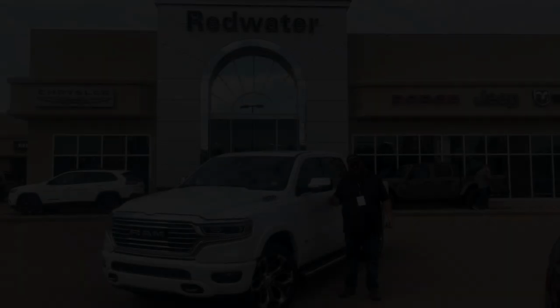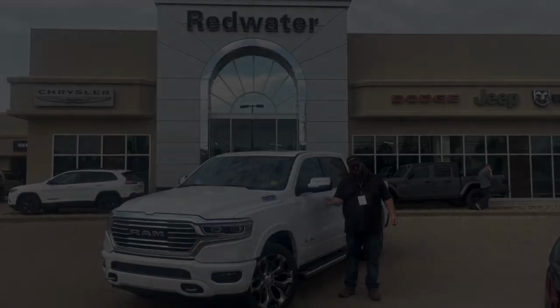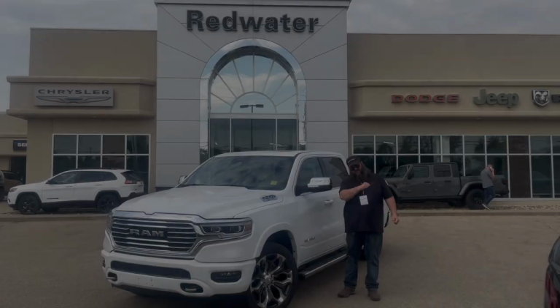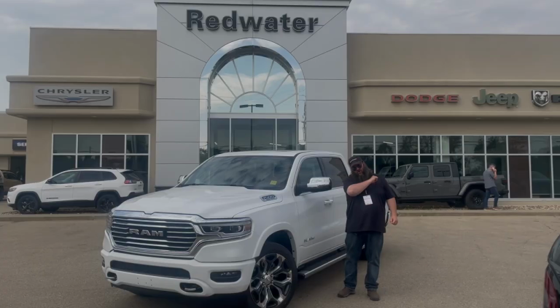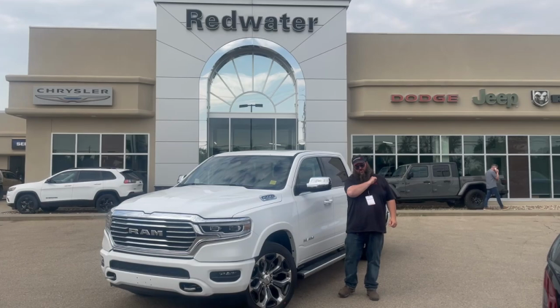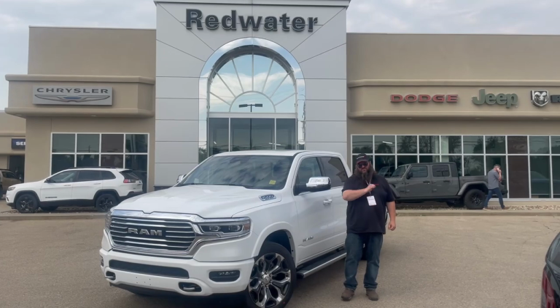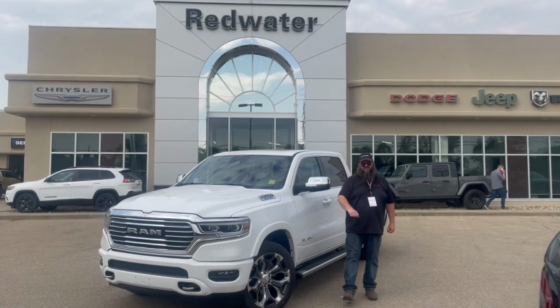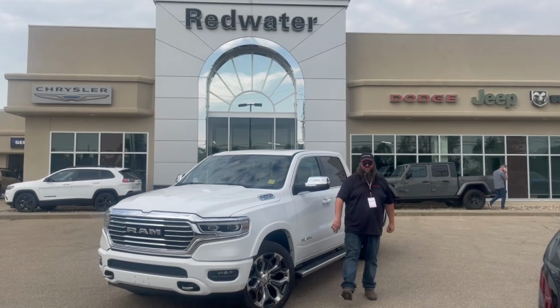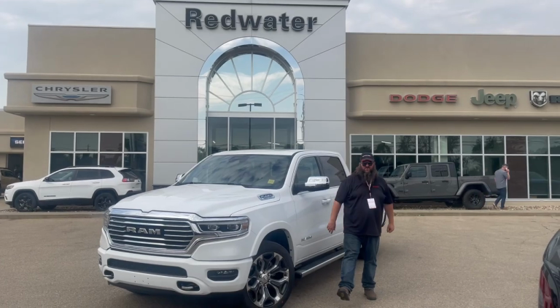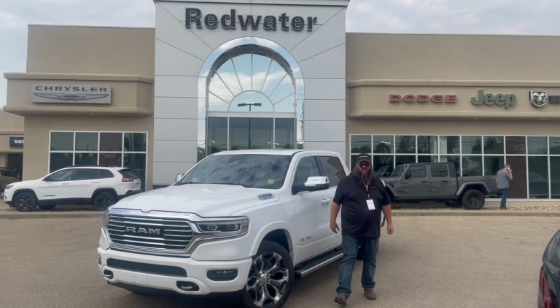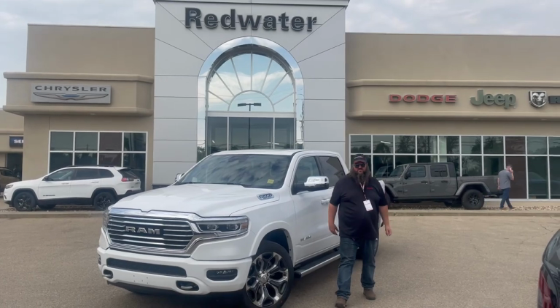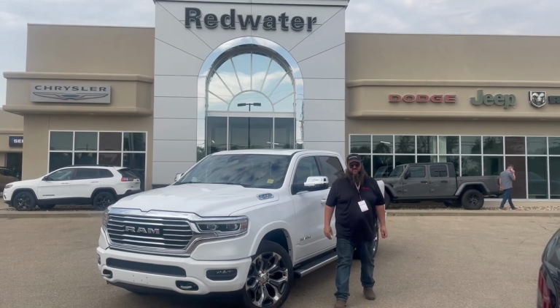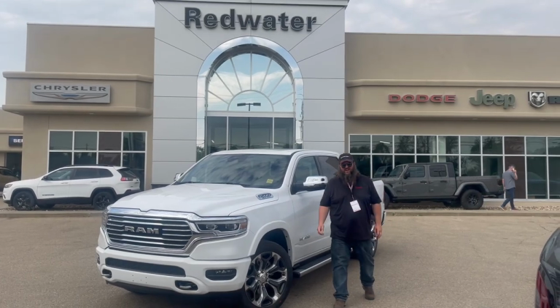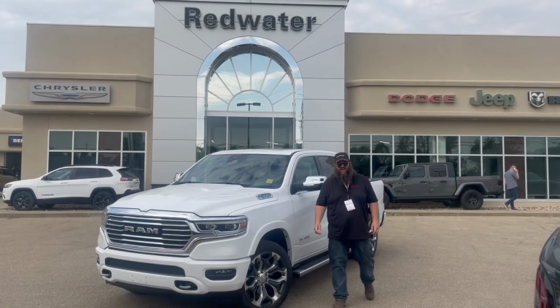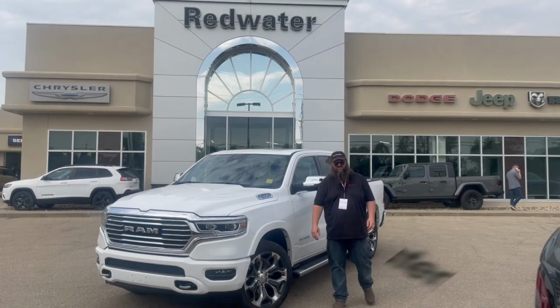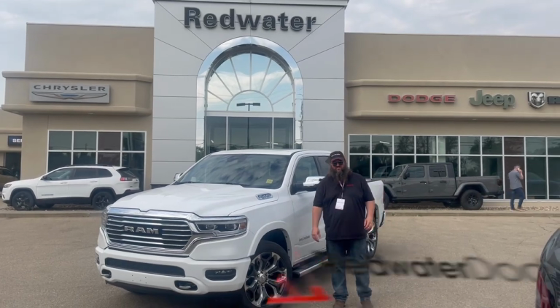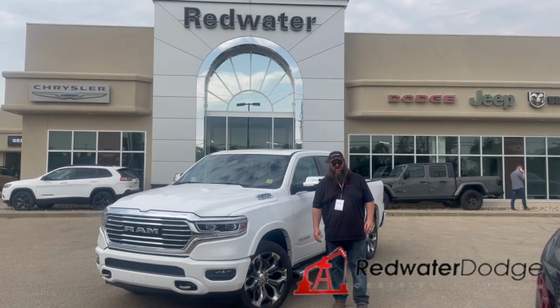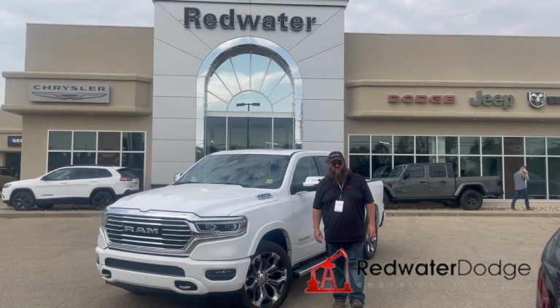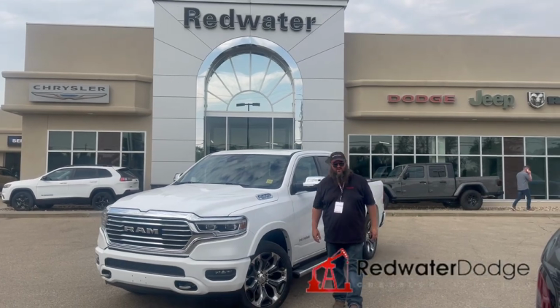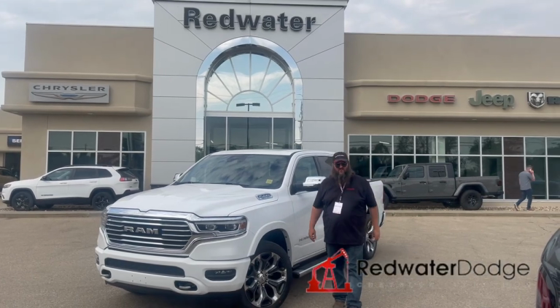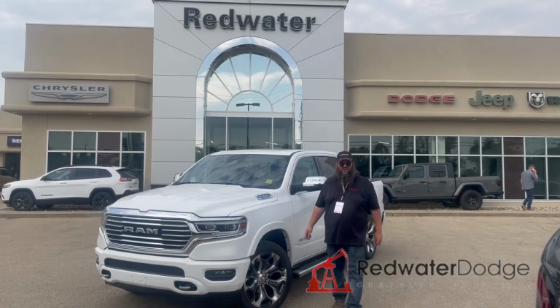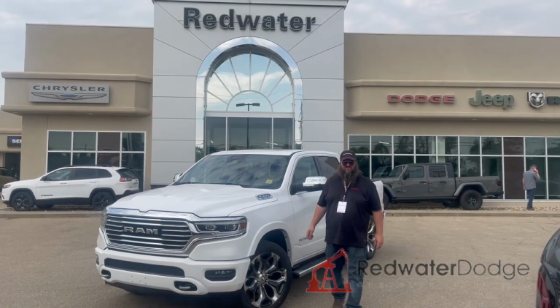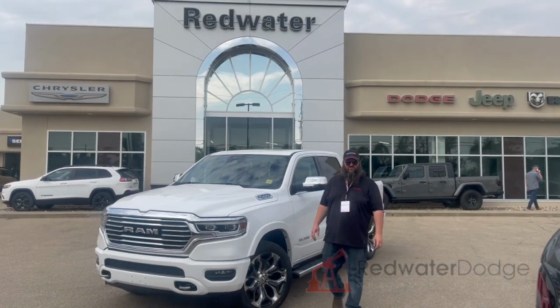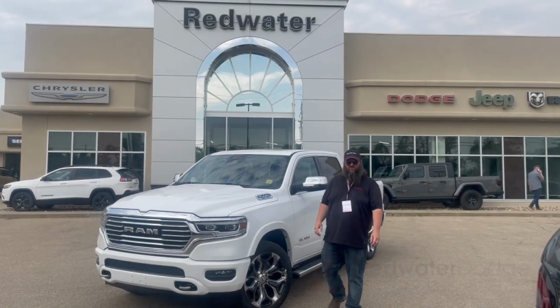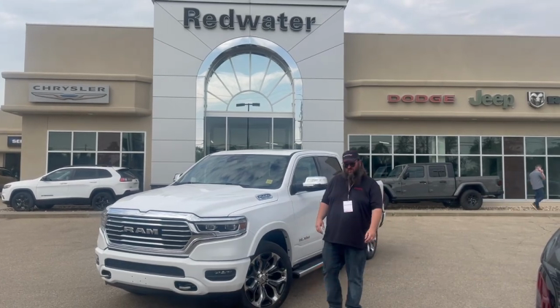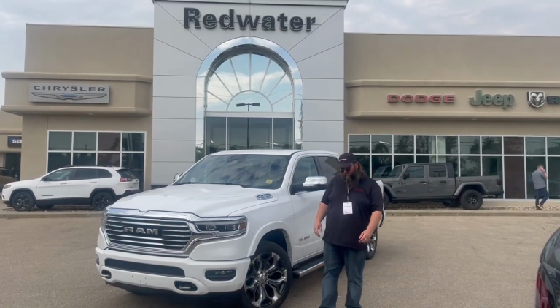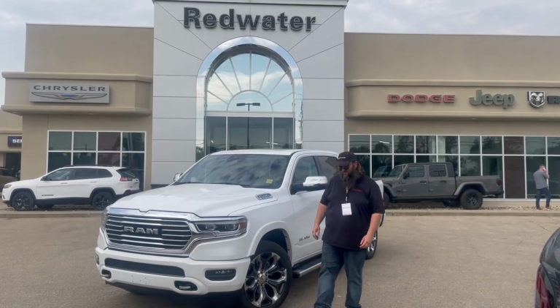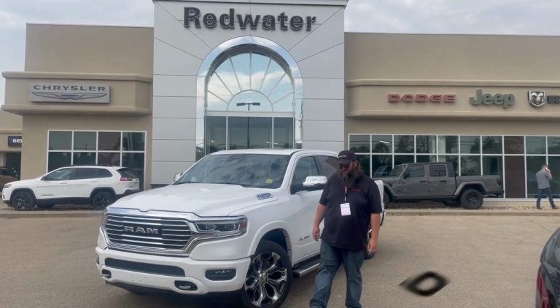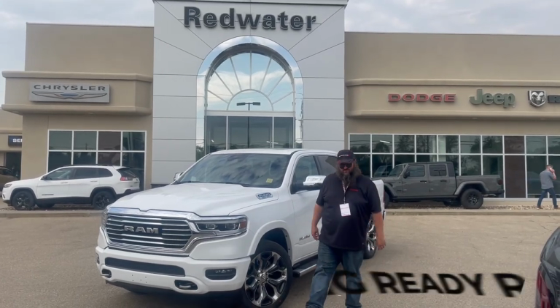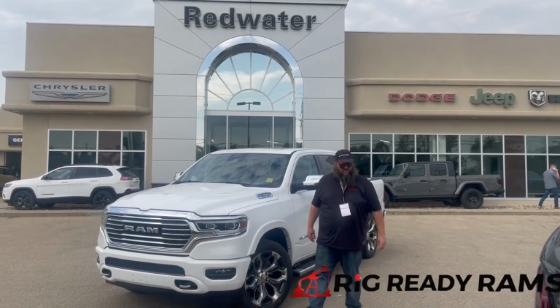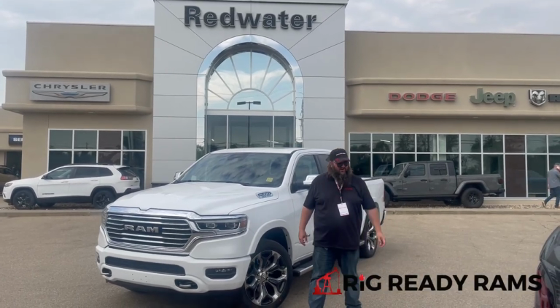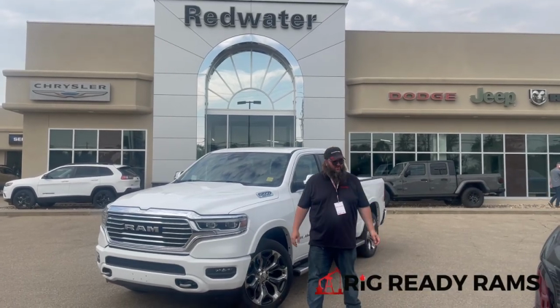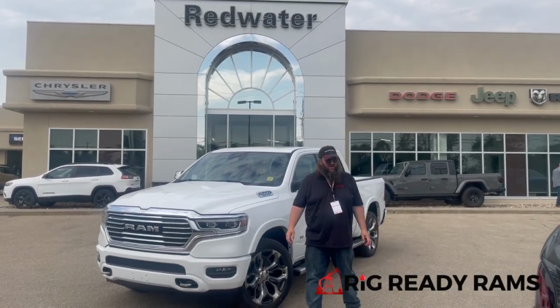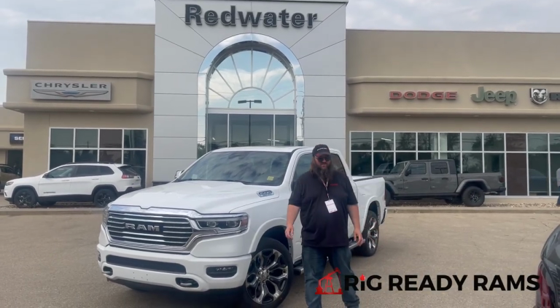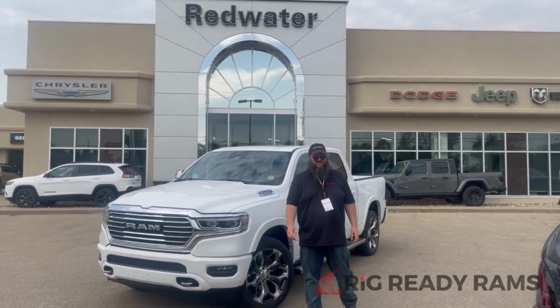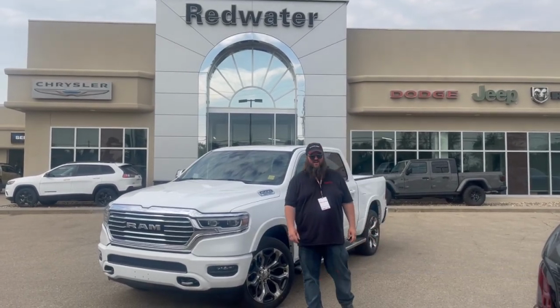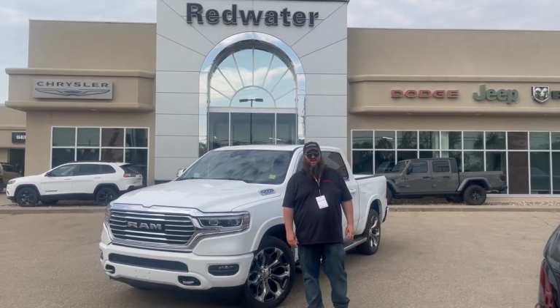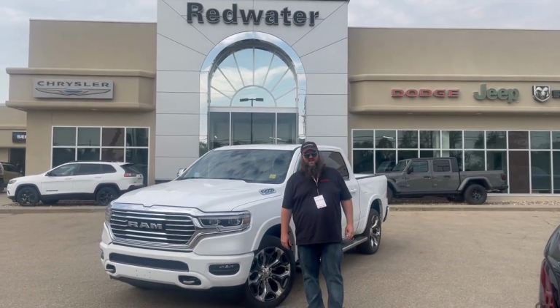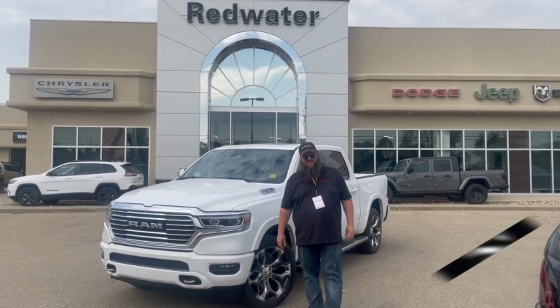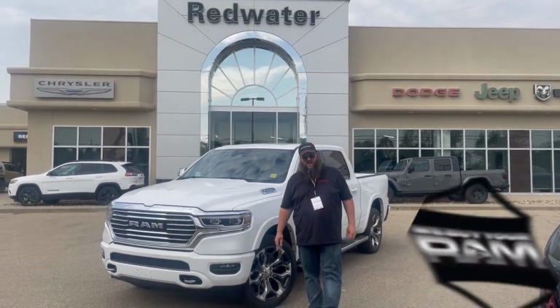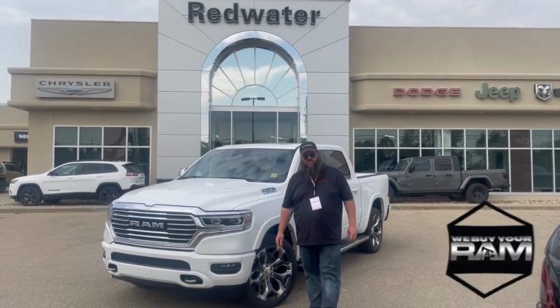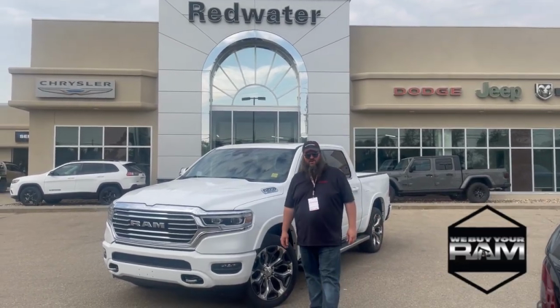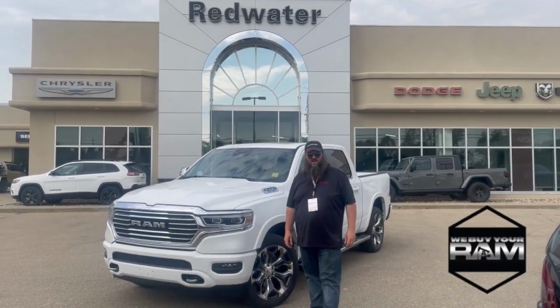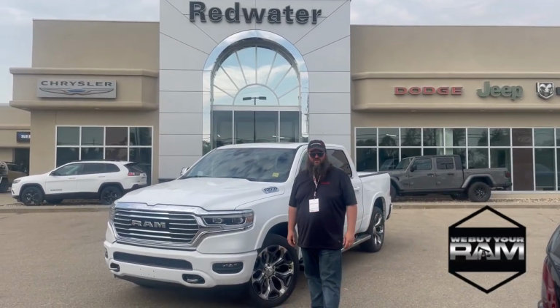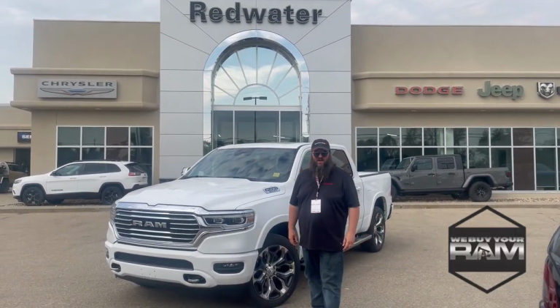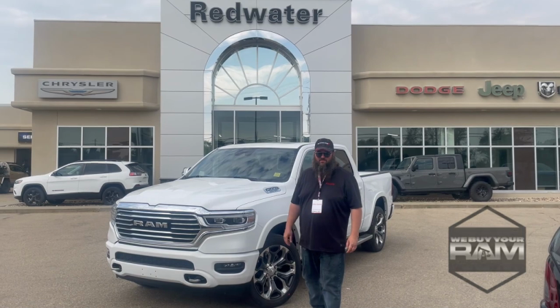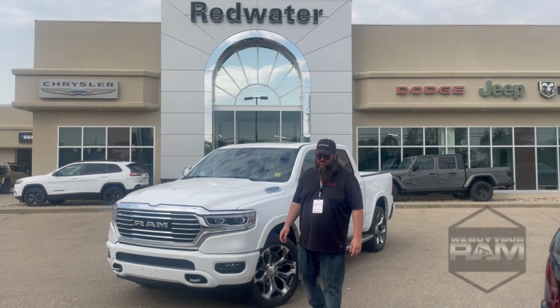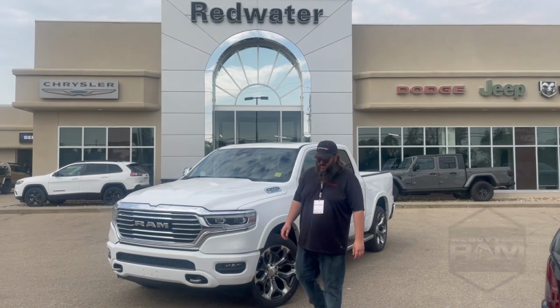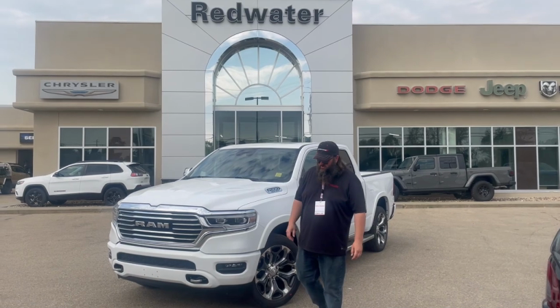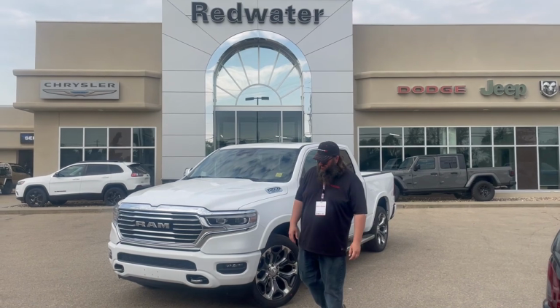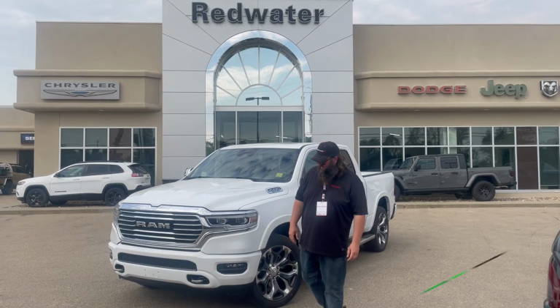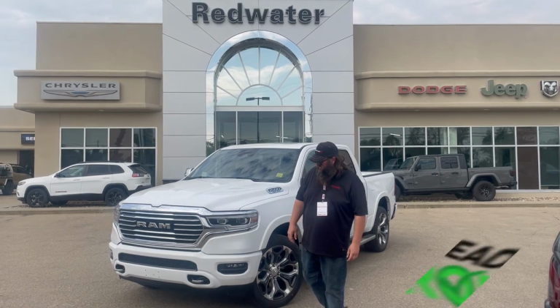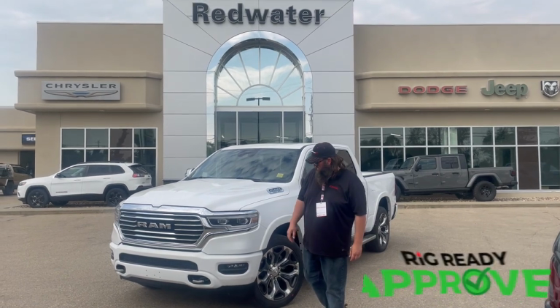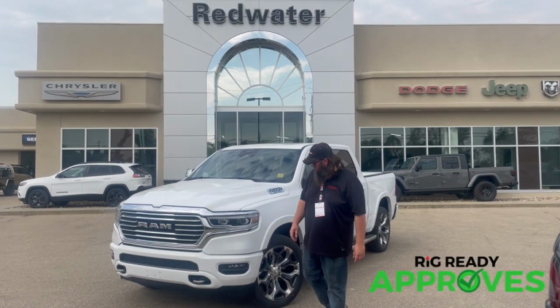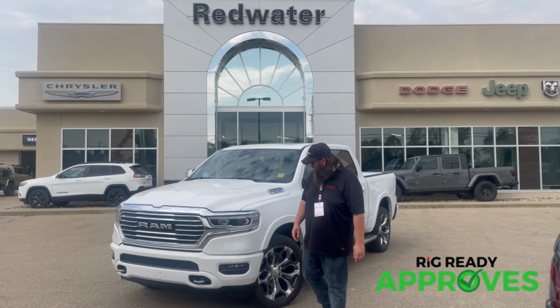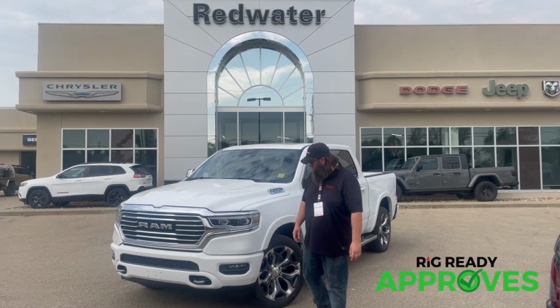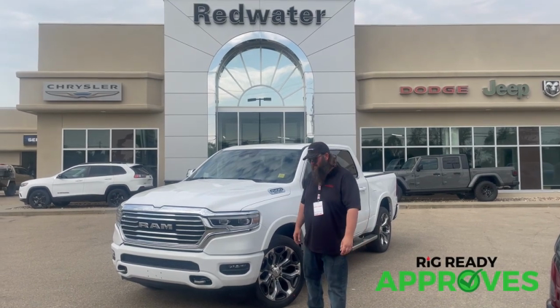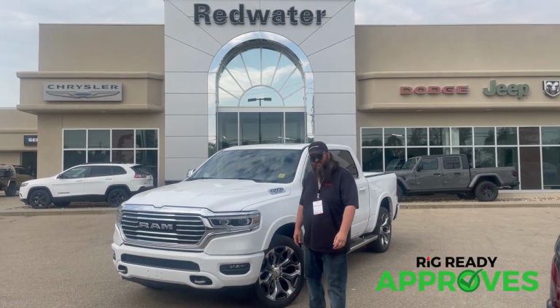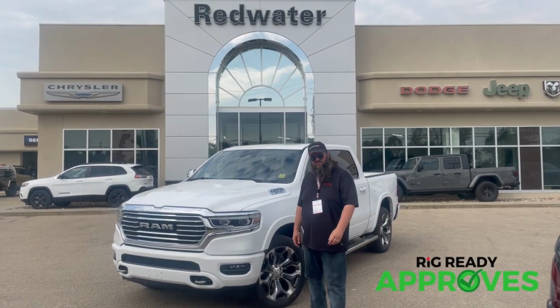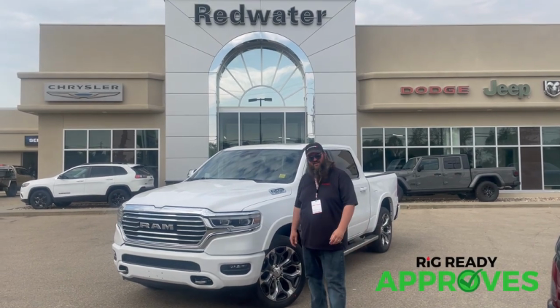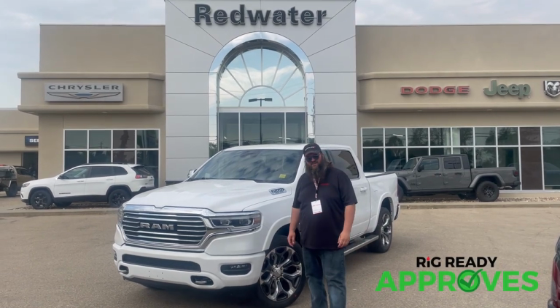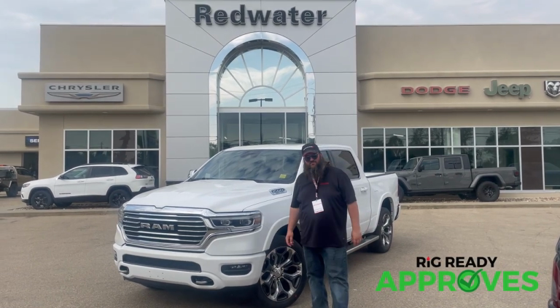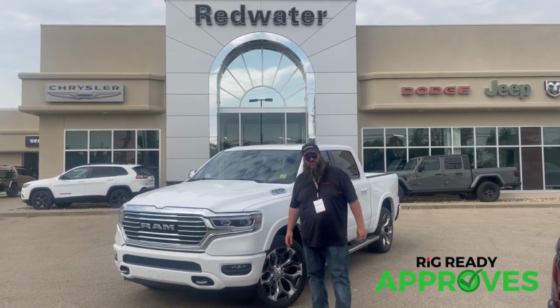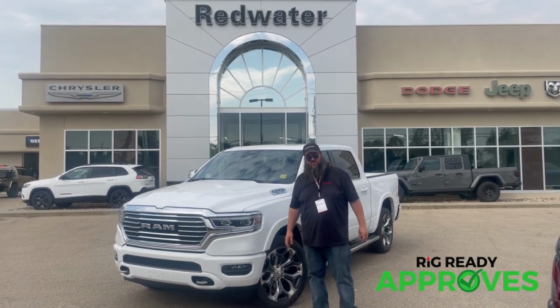Howdy folks, Jethro coming to you live from Redwater Dodge, home of the world famous Rig Ready Rams. And now we buy you a Ram, the brand new Rig Ready Approved, so everybody gets approved.